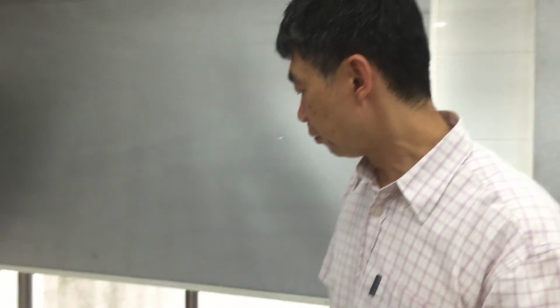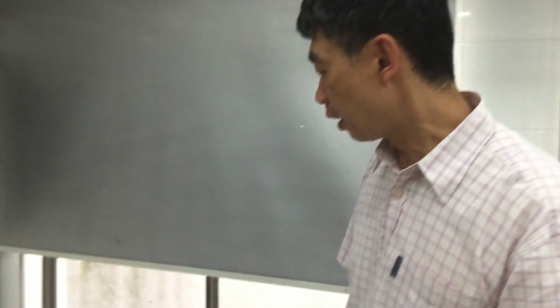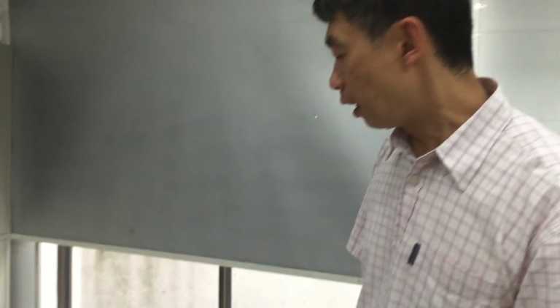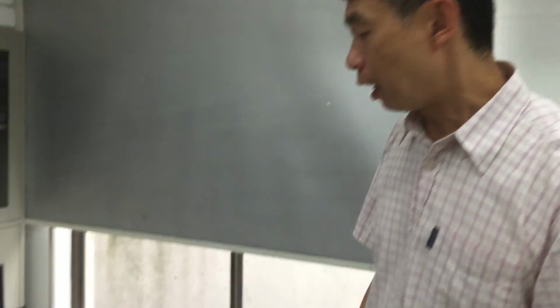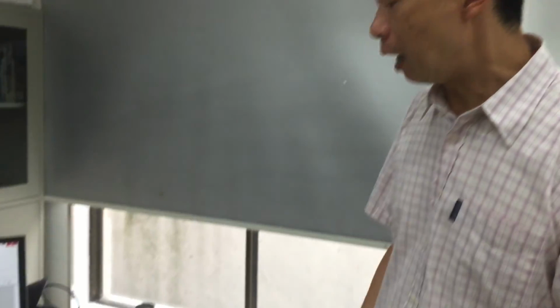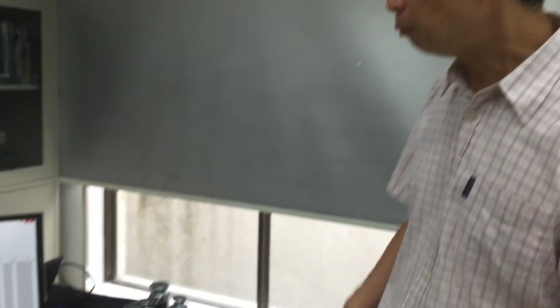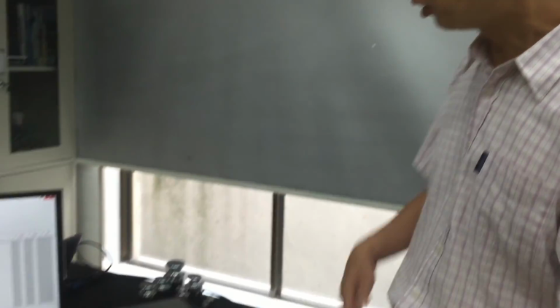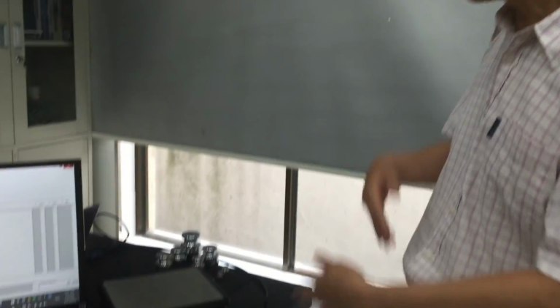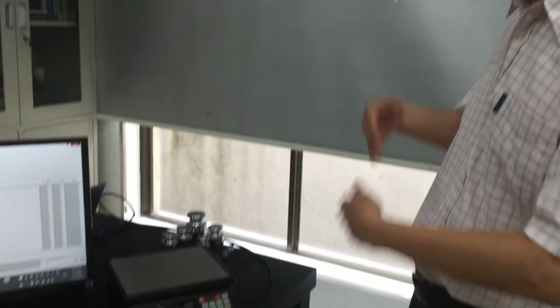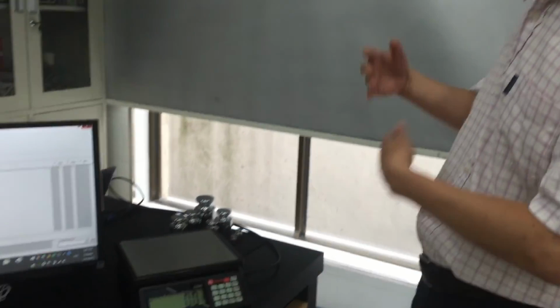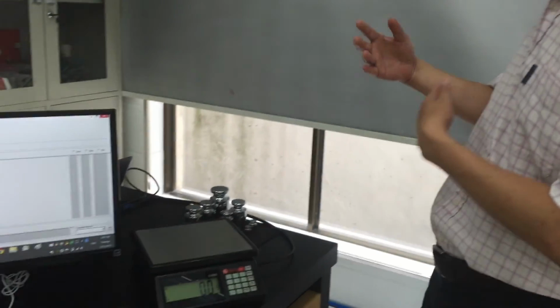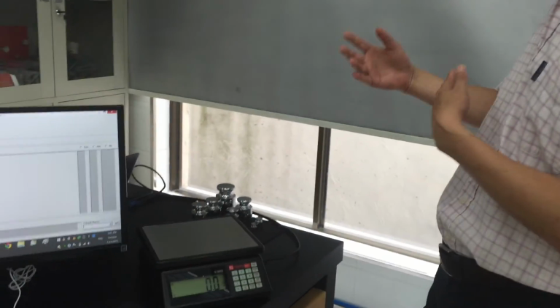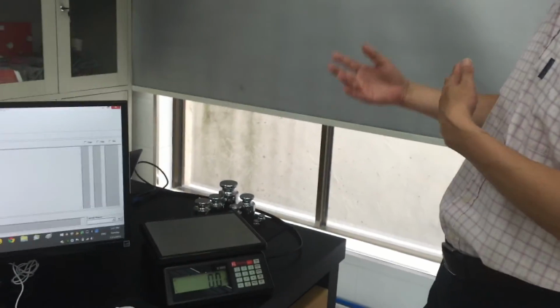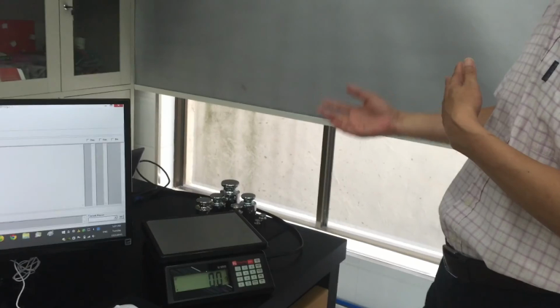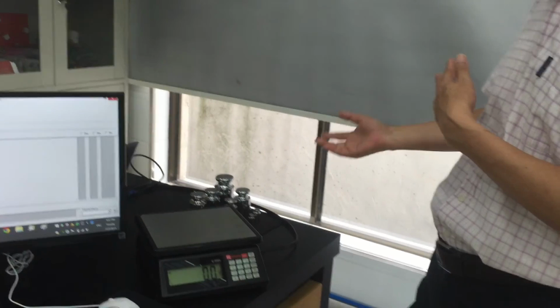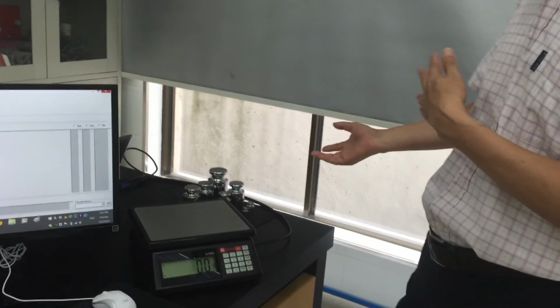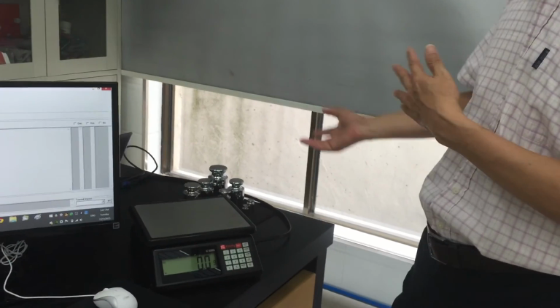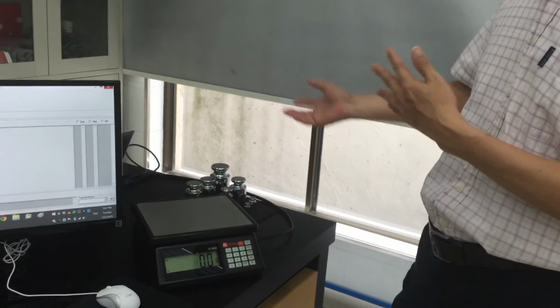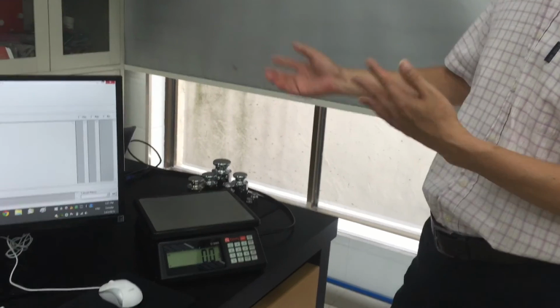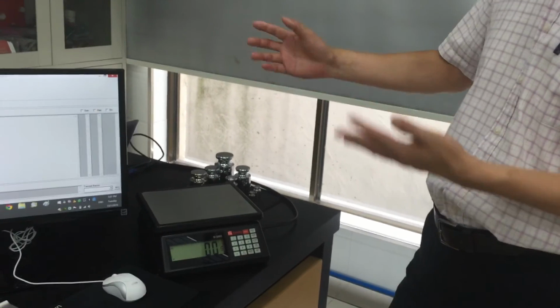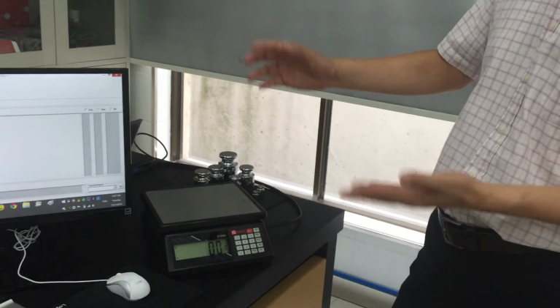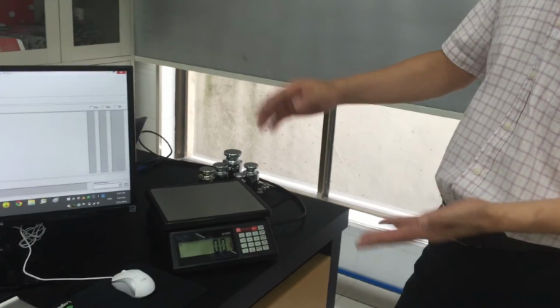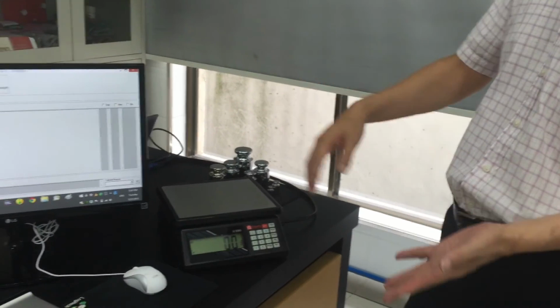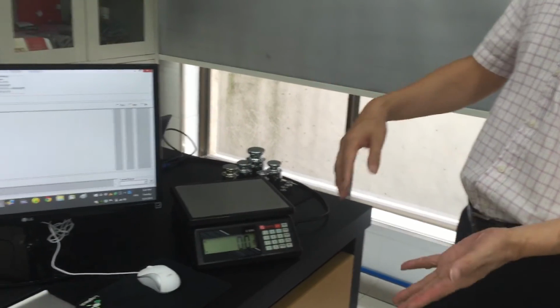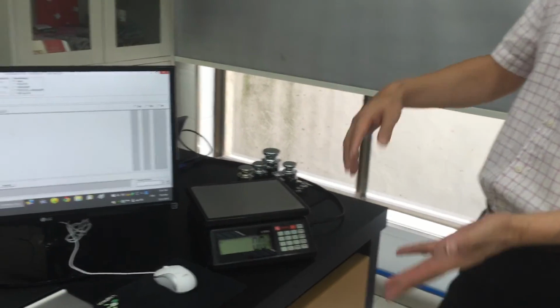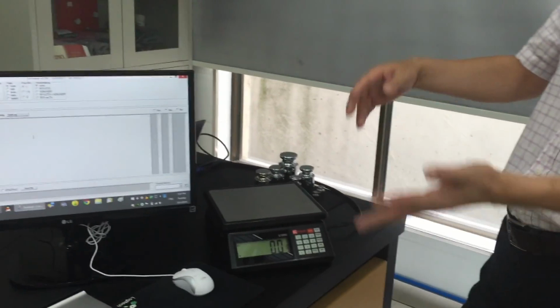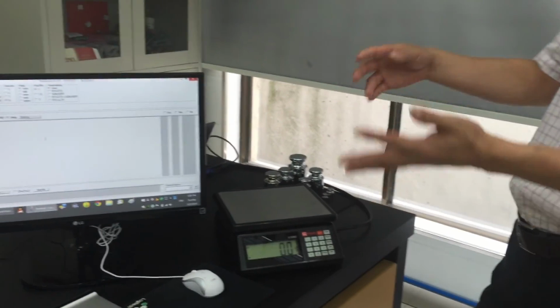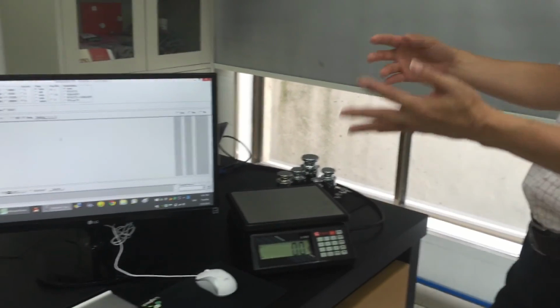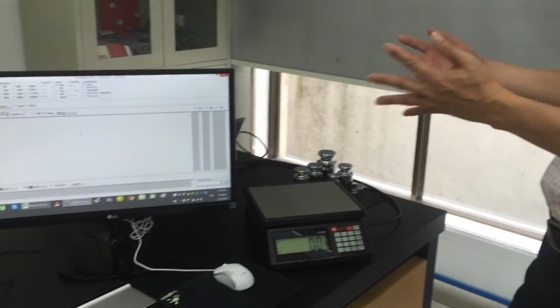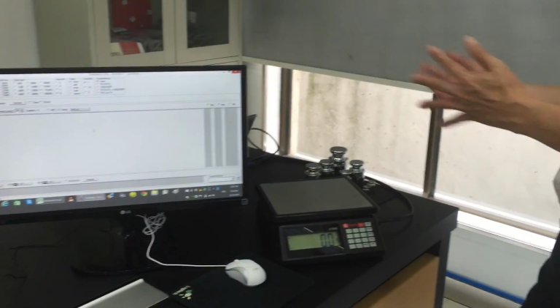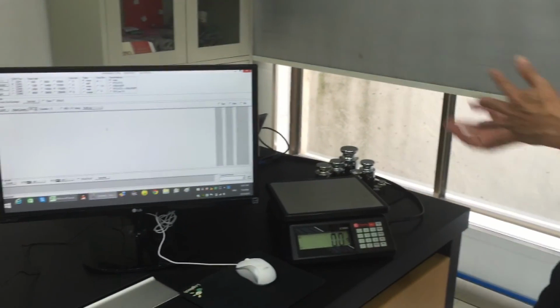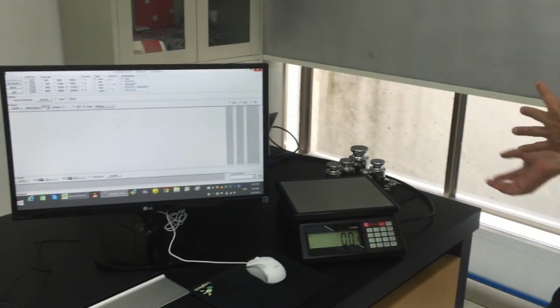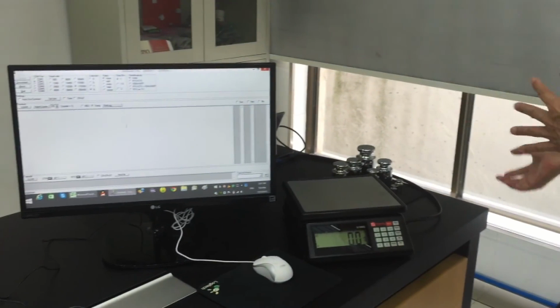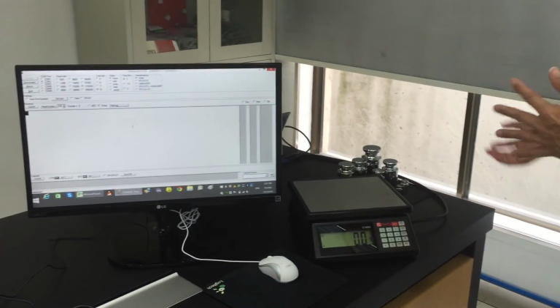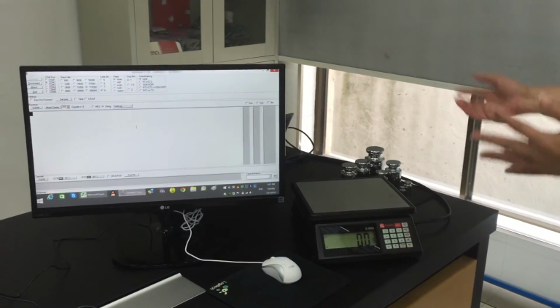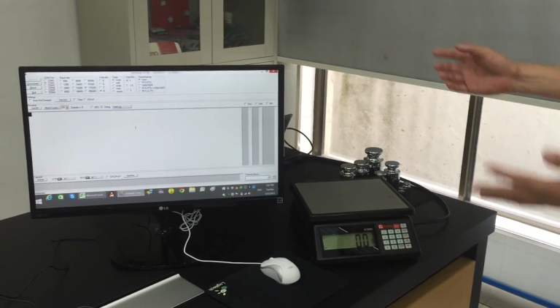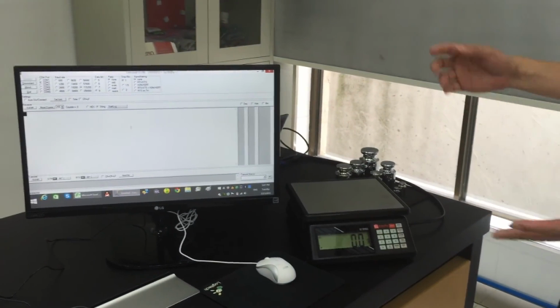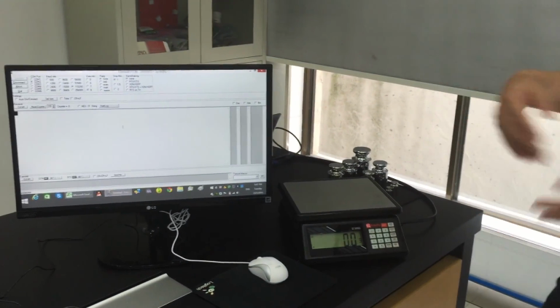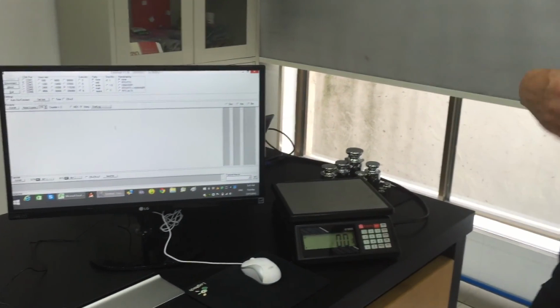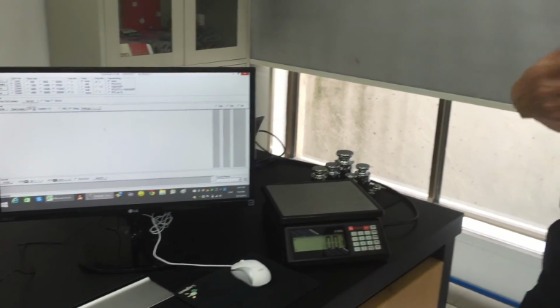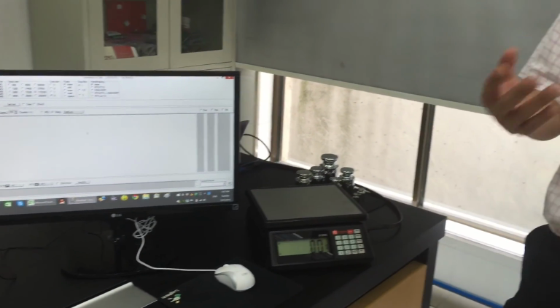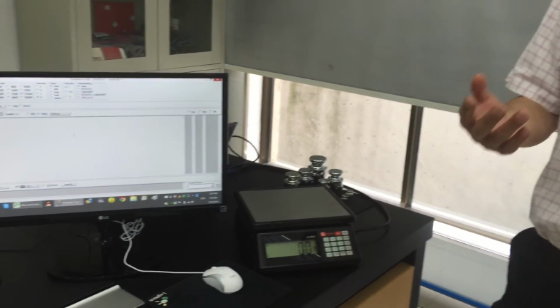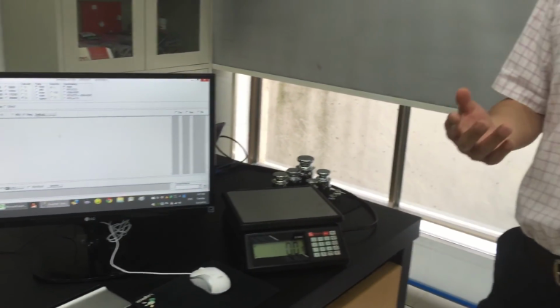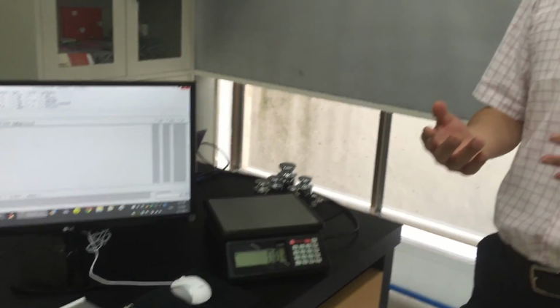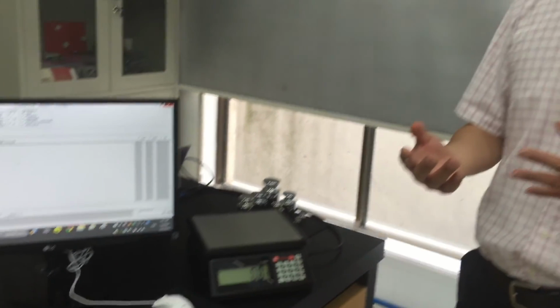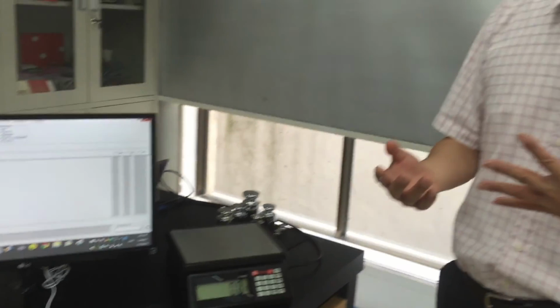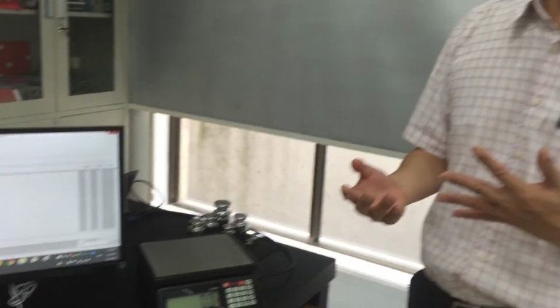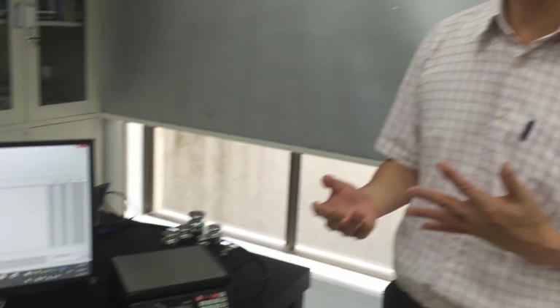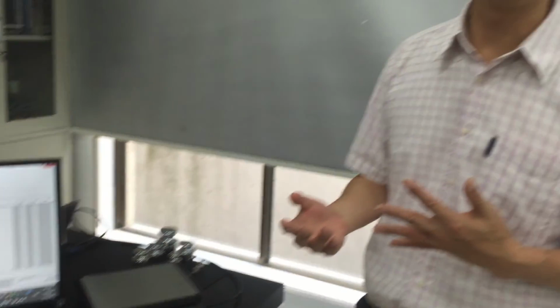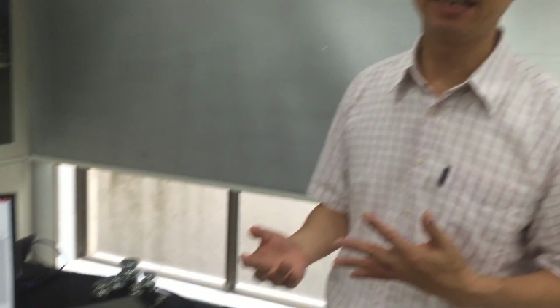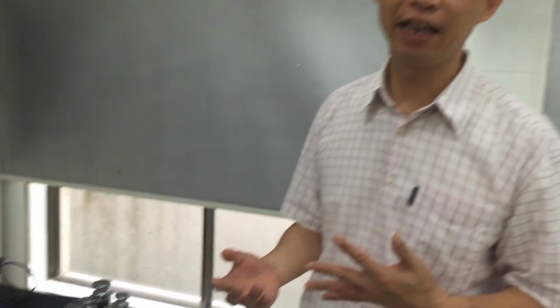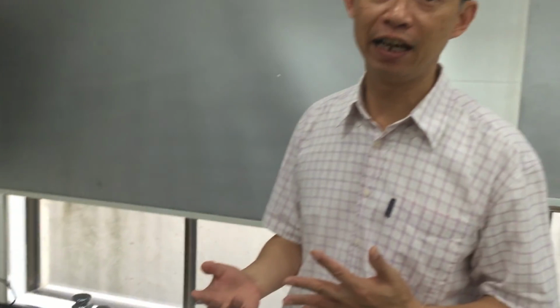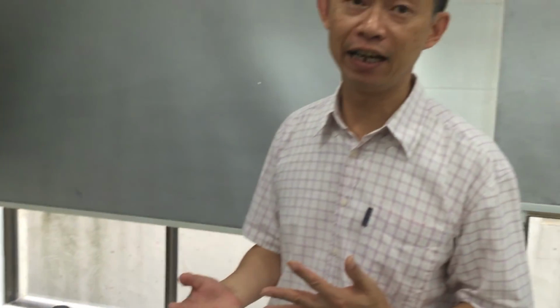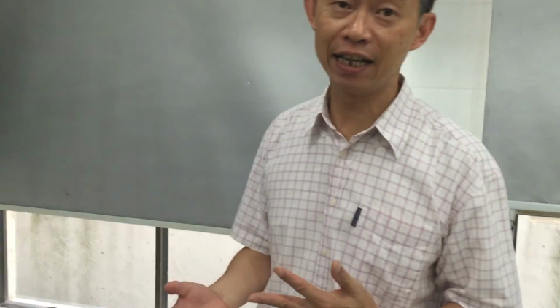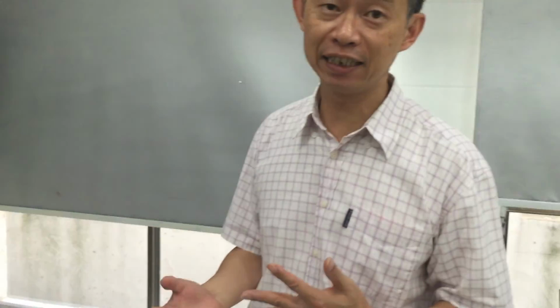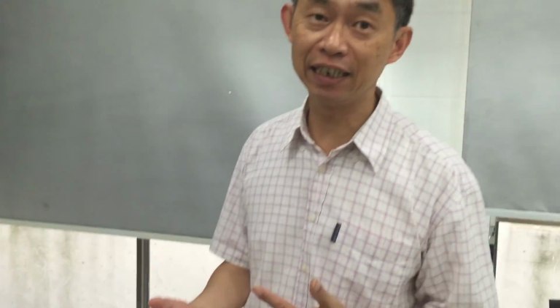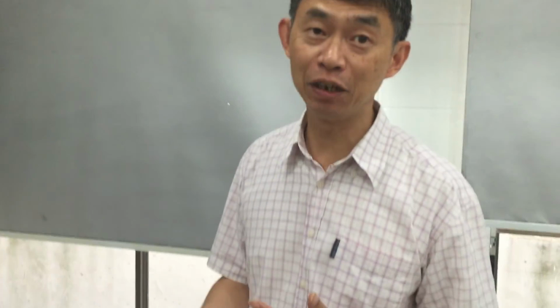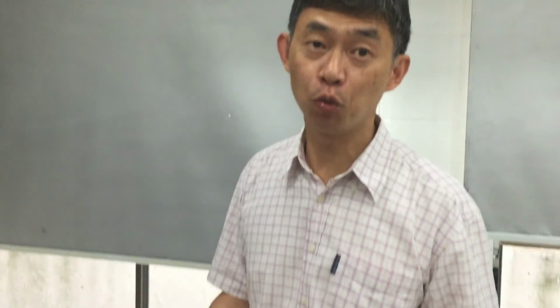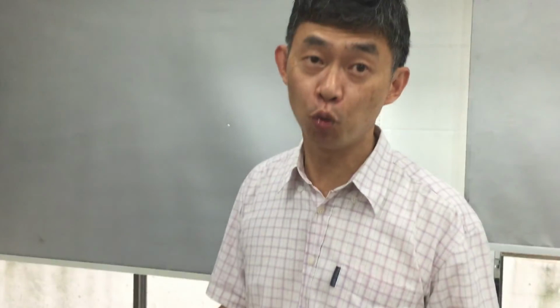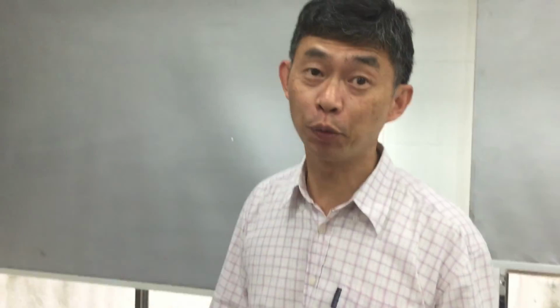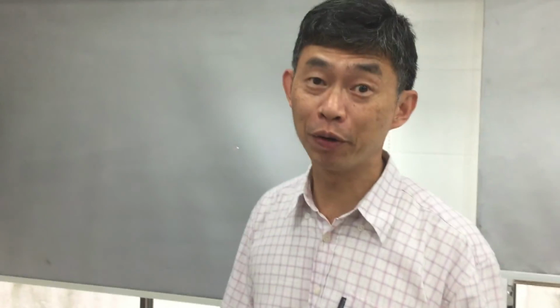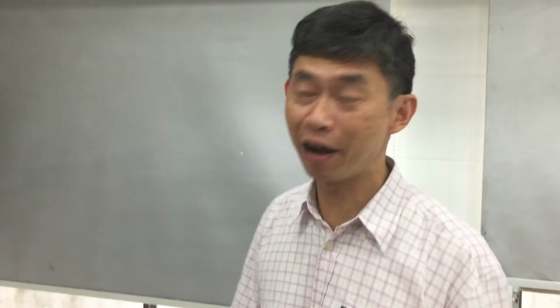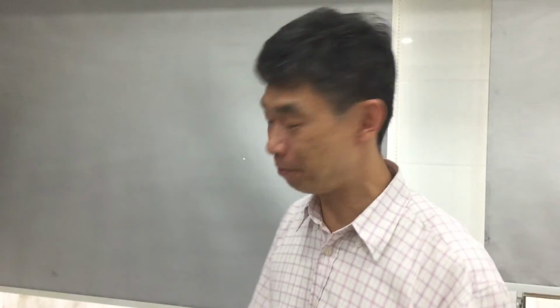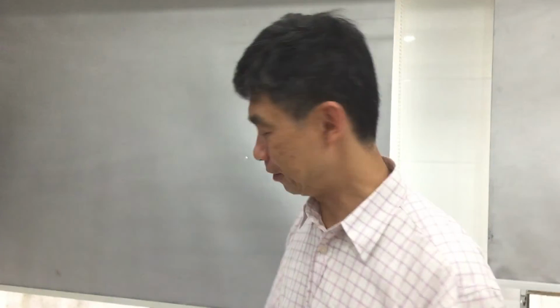I'm going to load and unload as fast as I can and let's see what will happen.